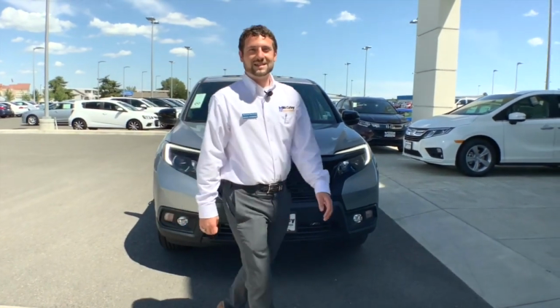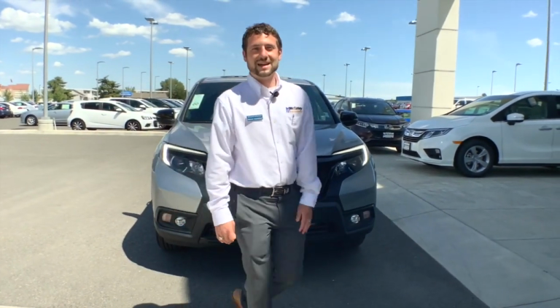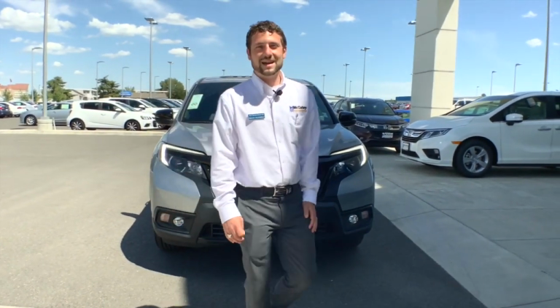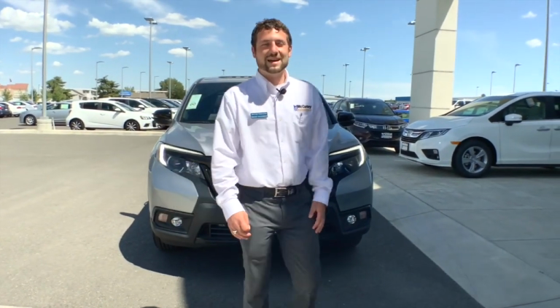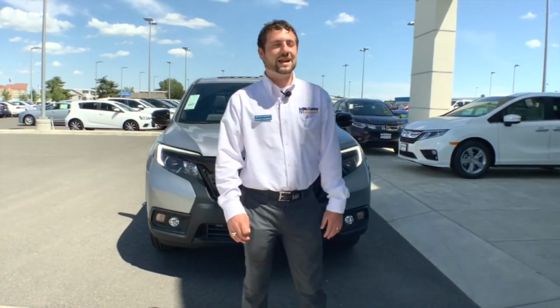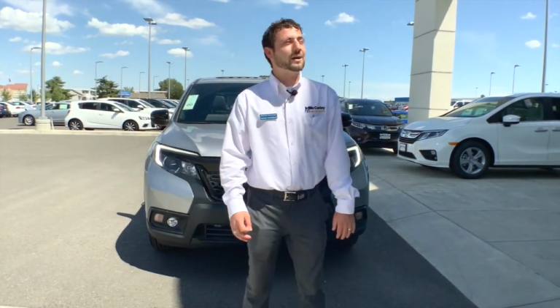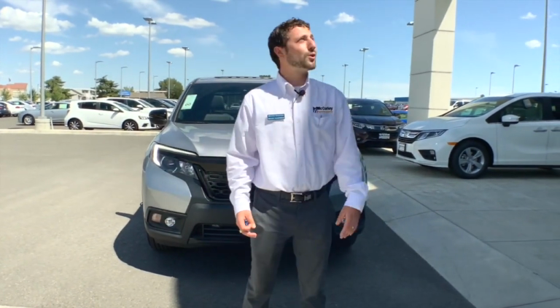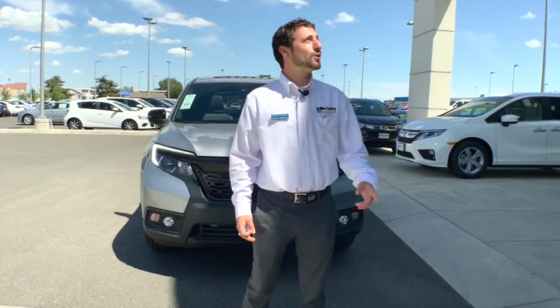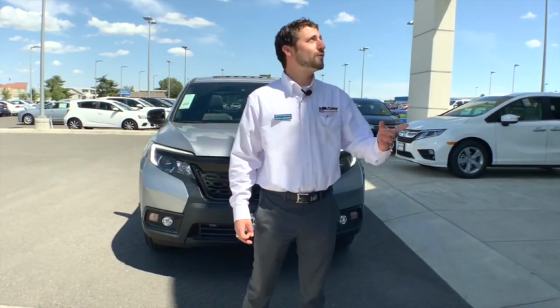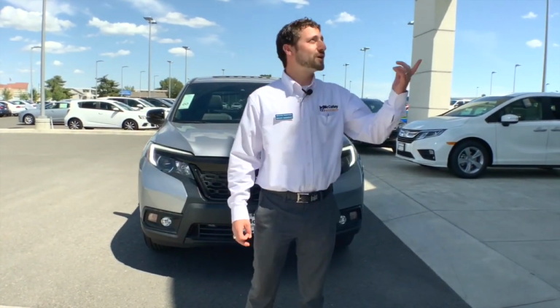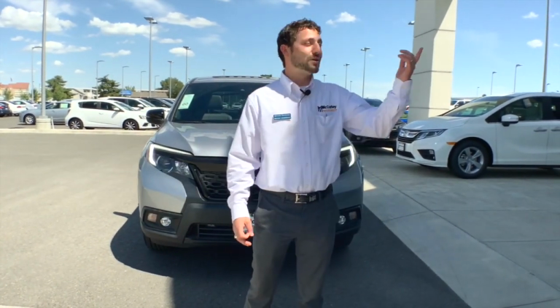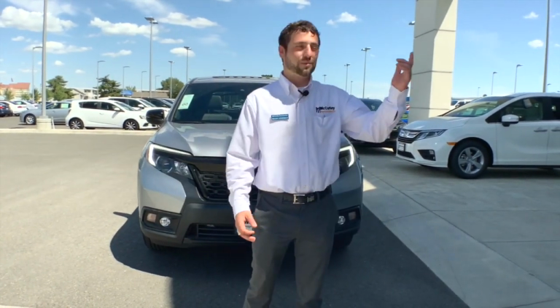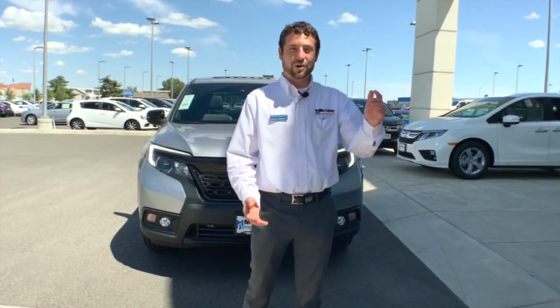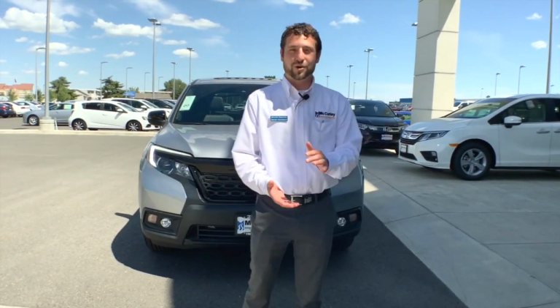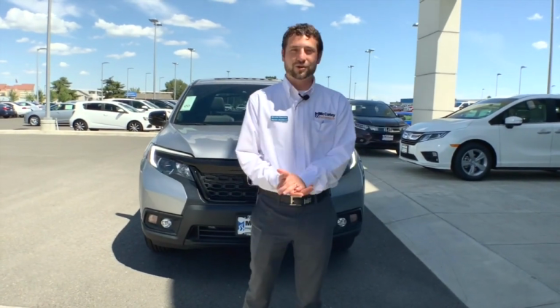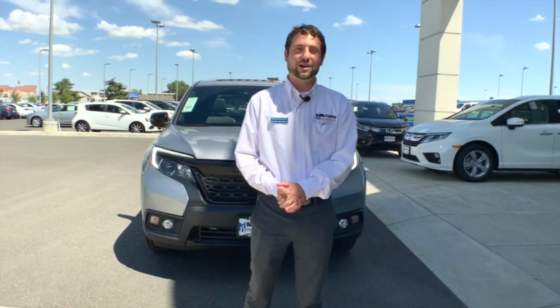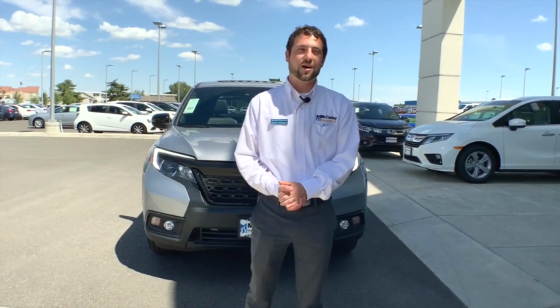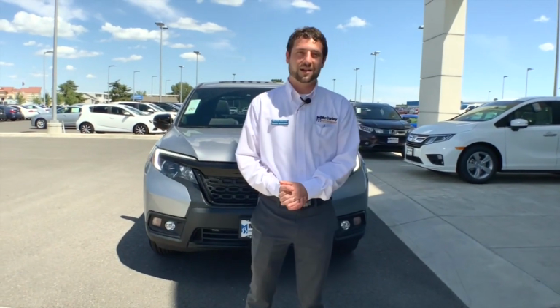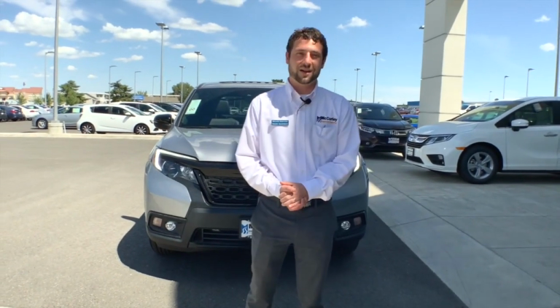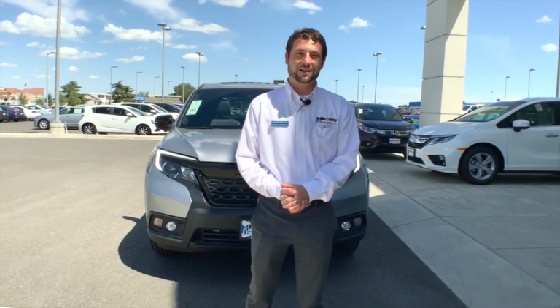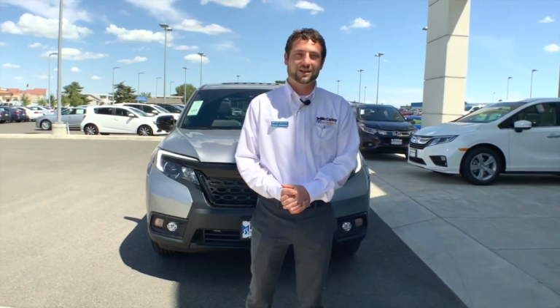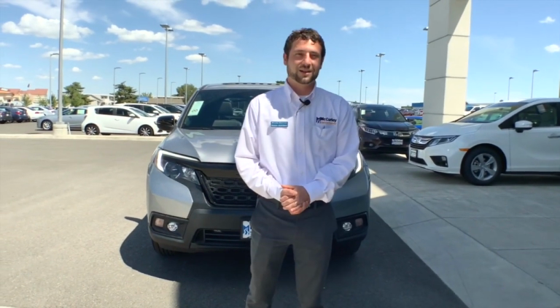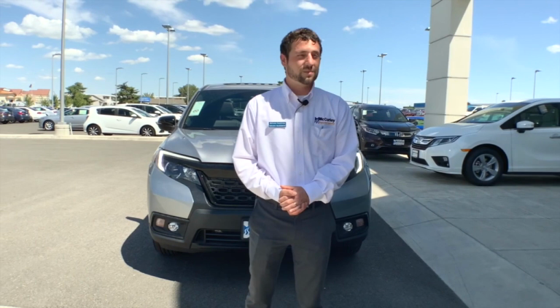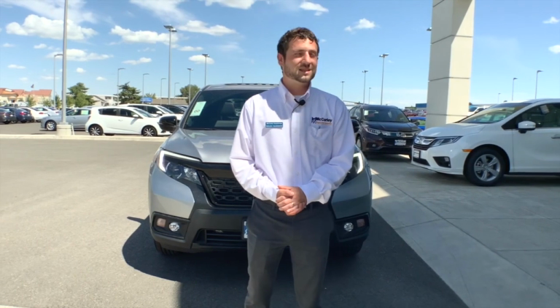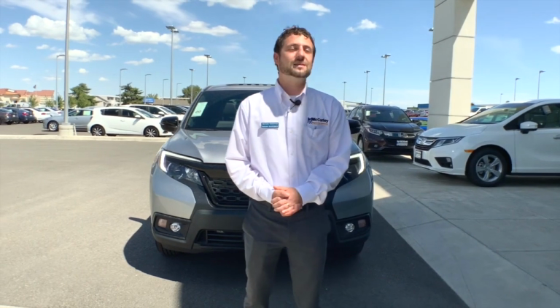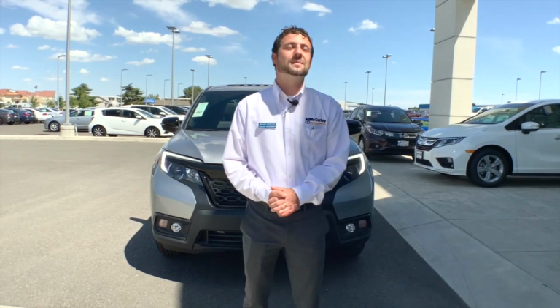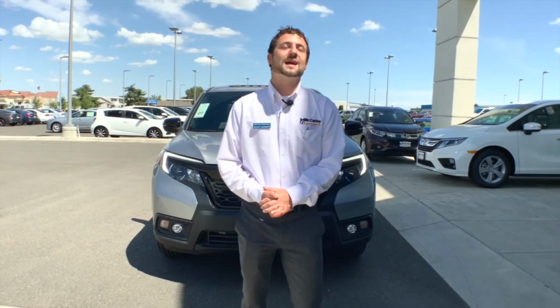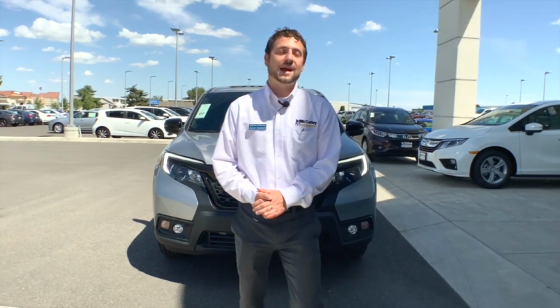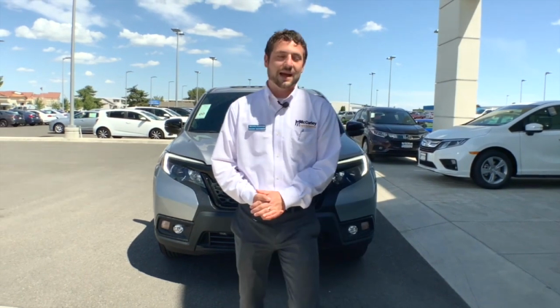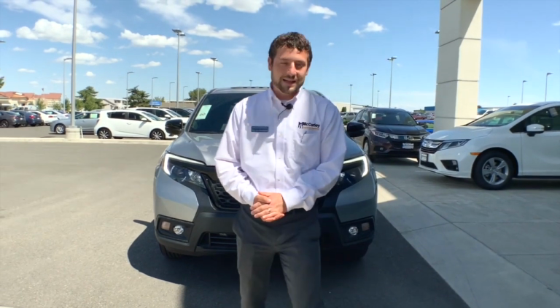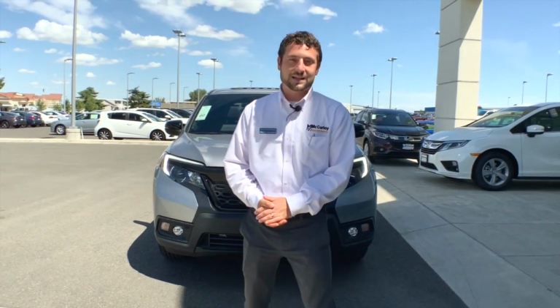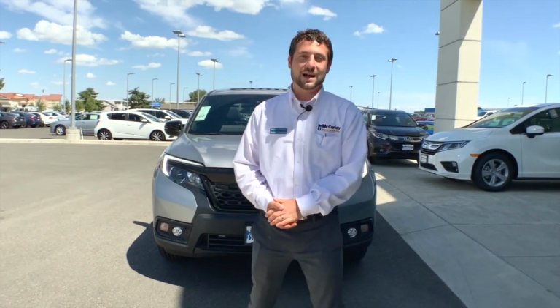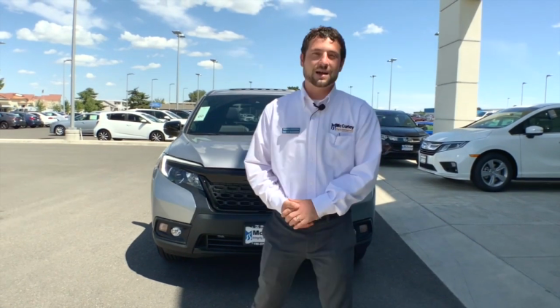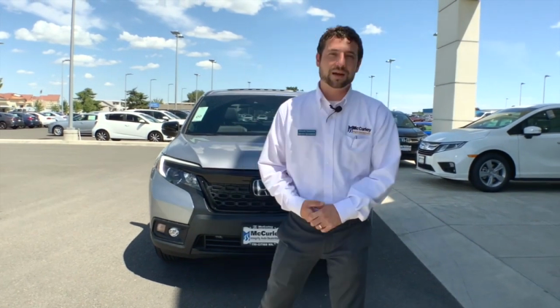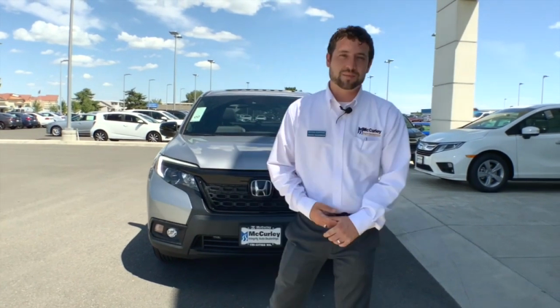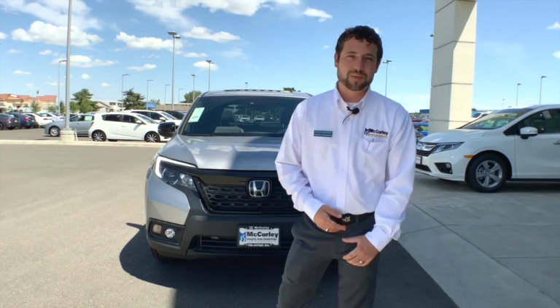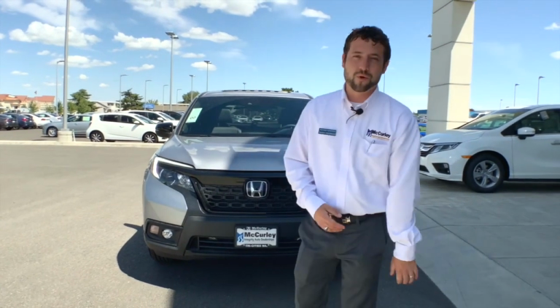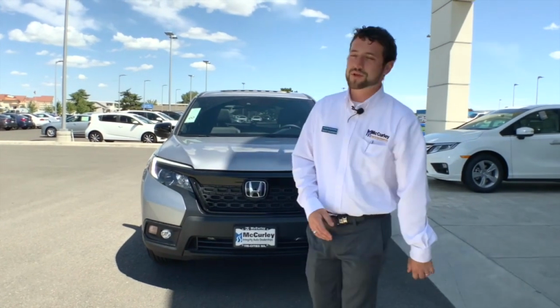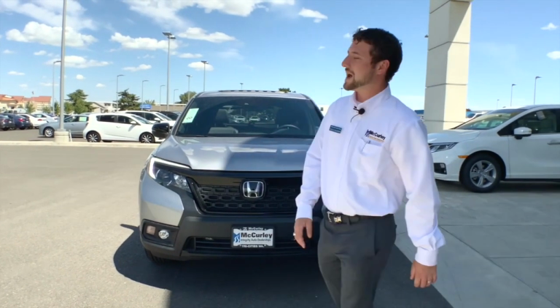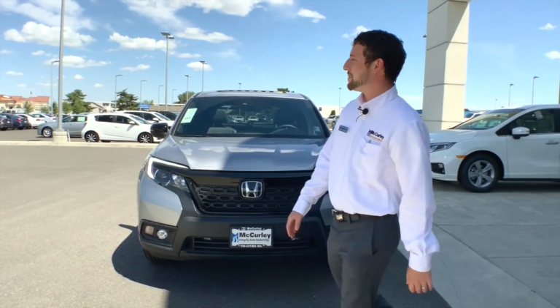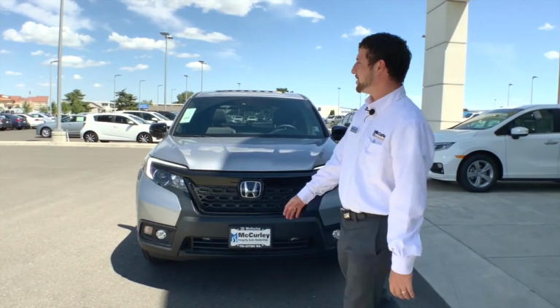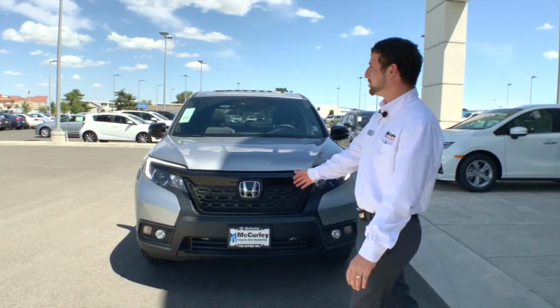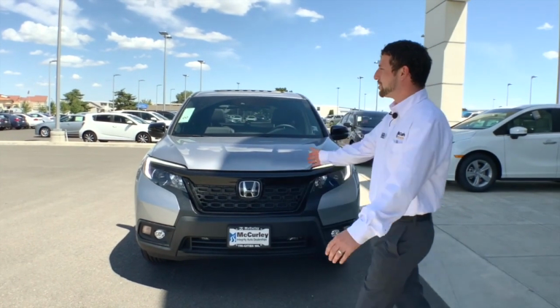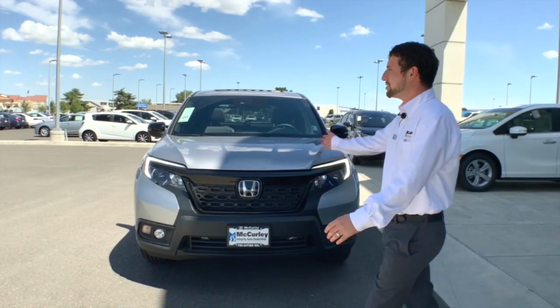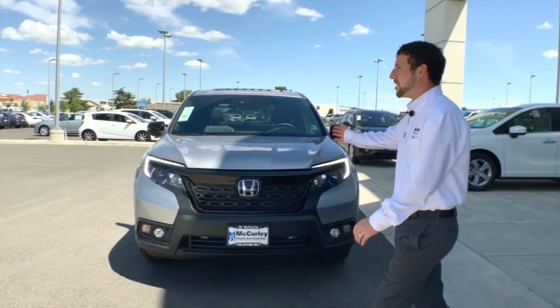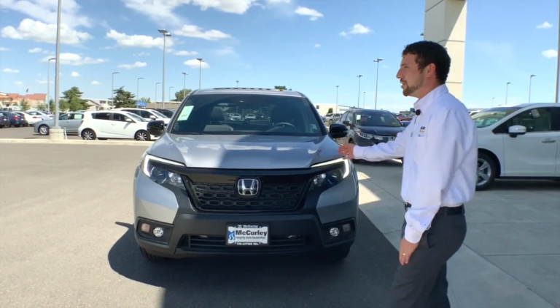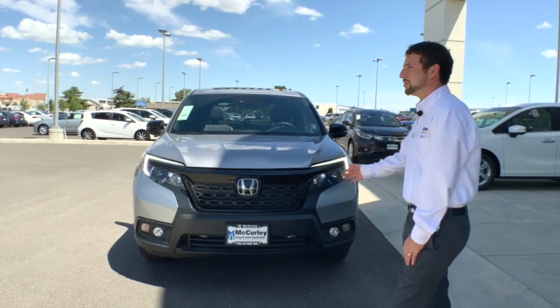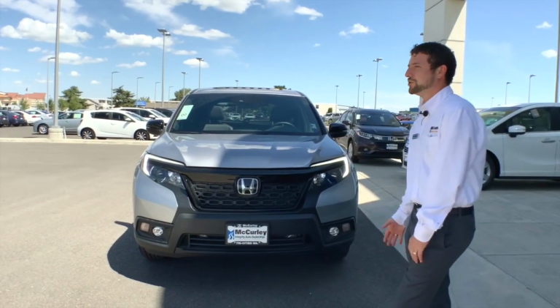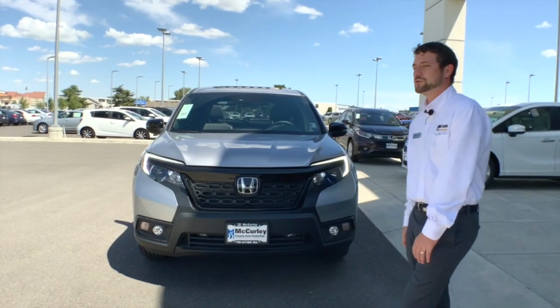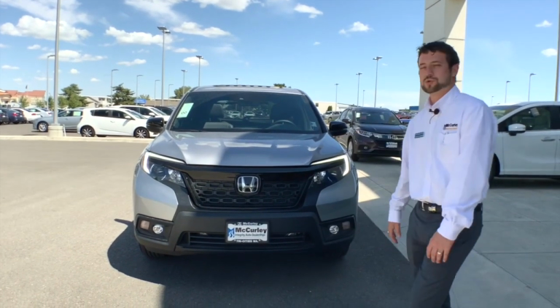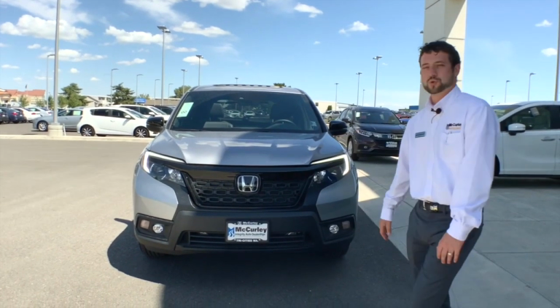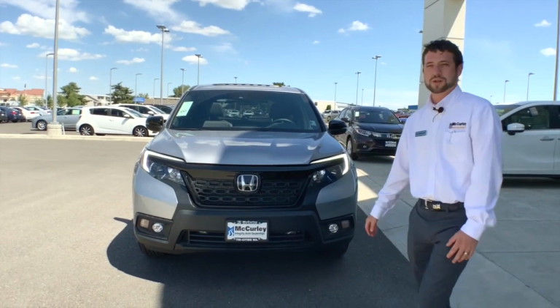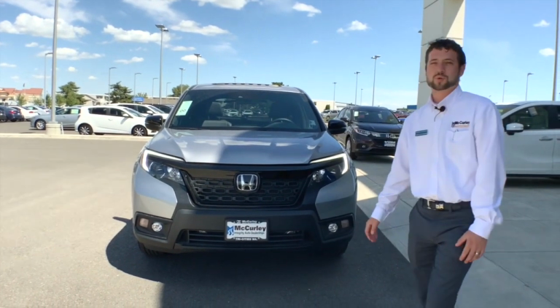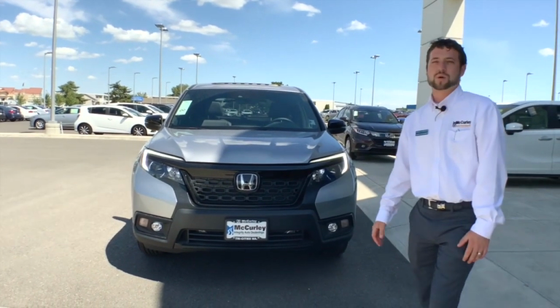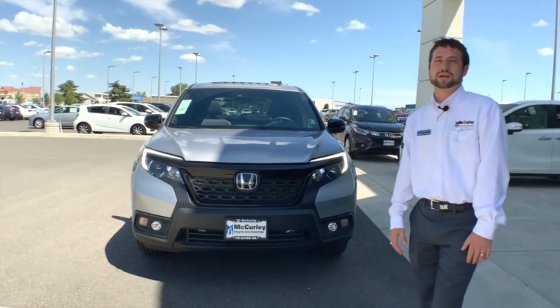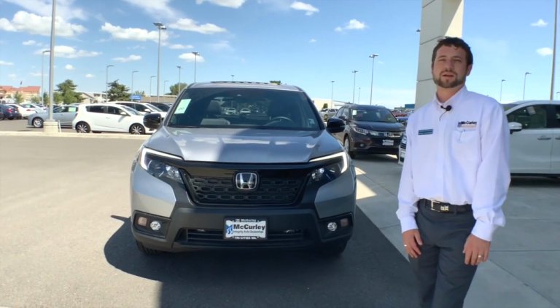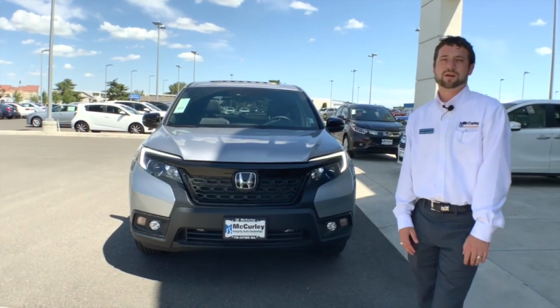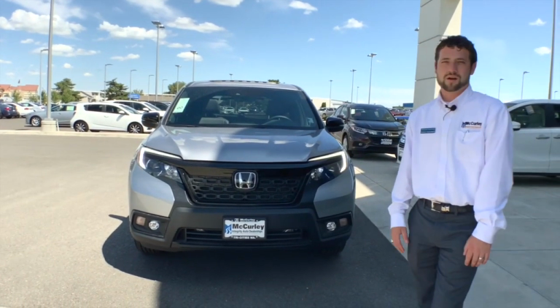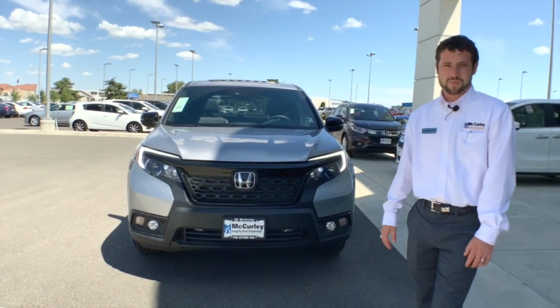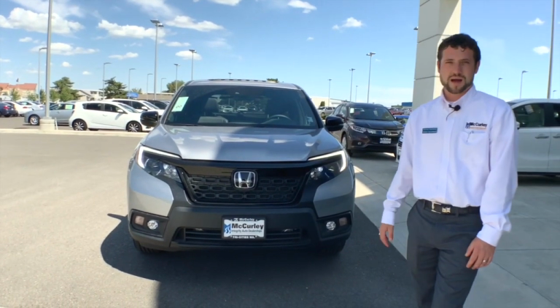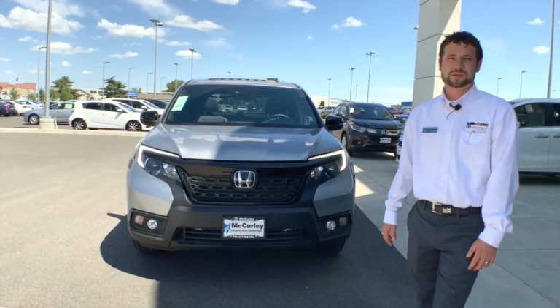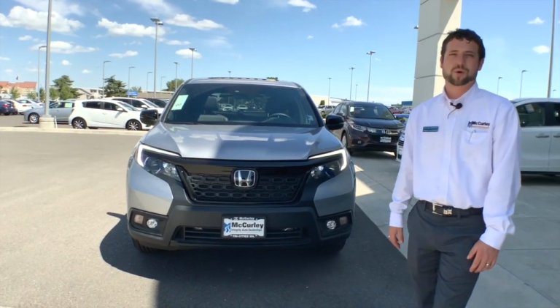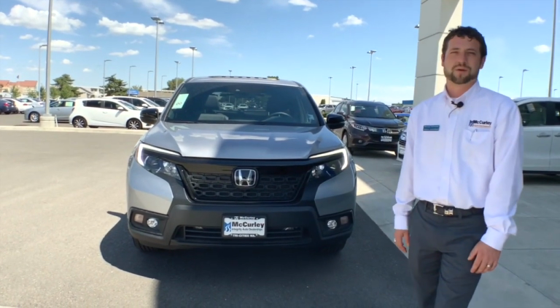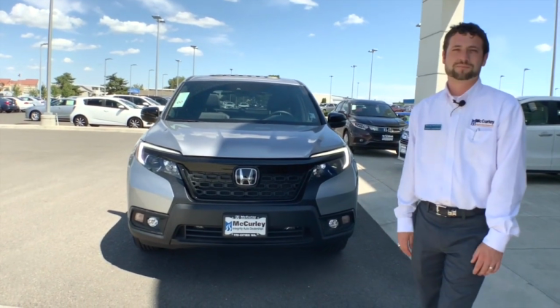My name is Isaiah and I work over here at McCurley Honda. Come and see me anytime and I'd be more than happy to show you the all-new 2020 Honda Passport.